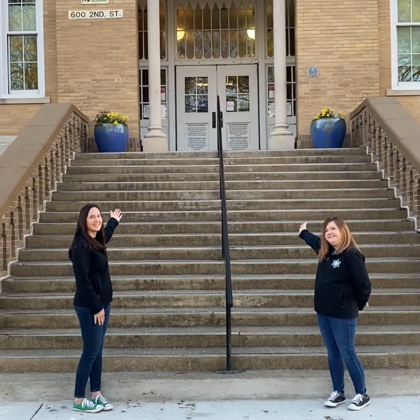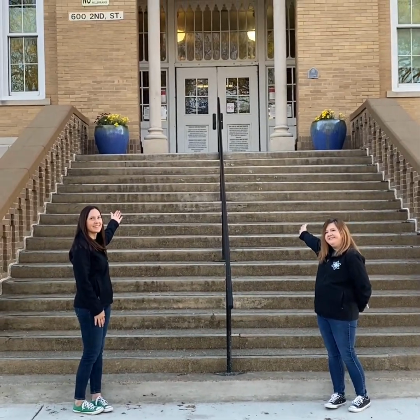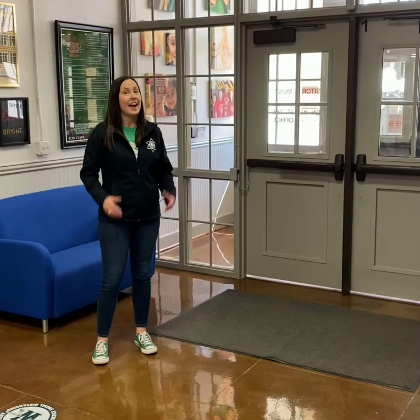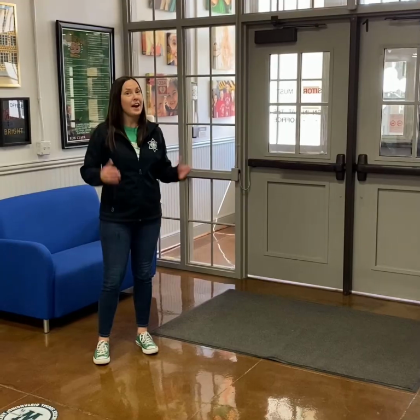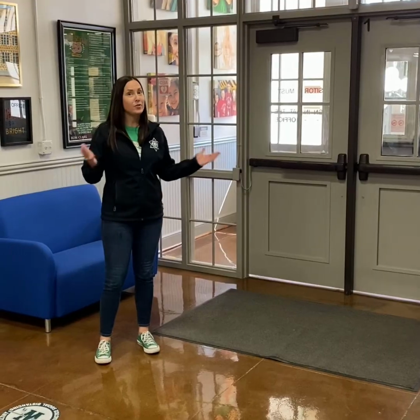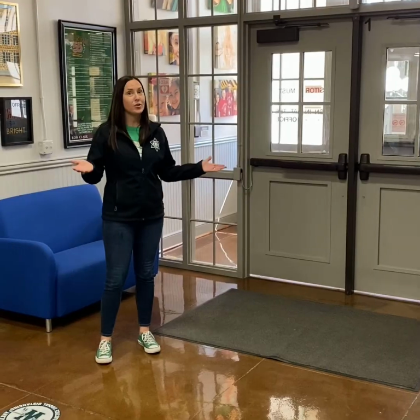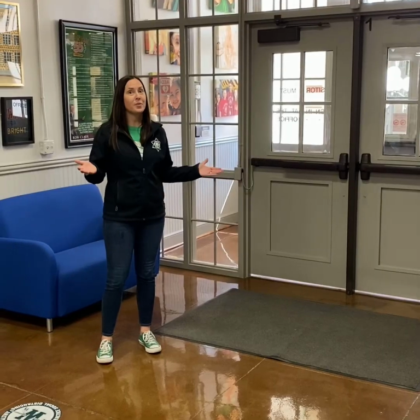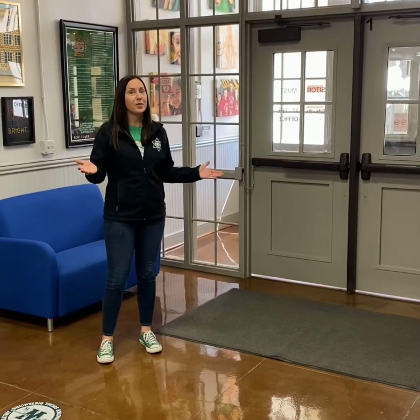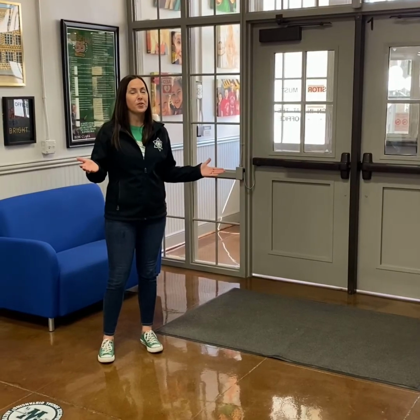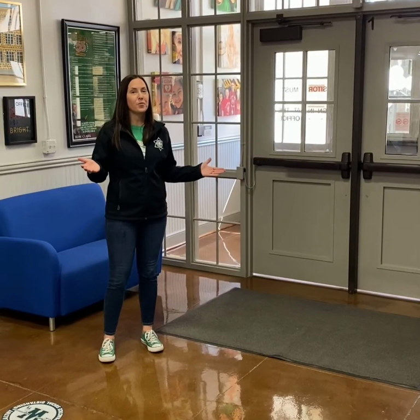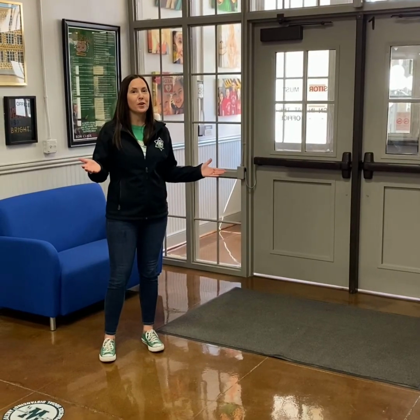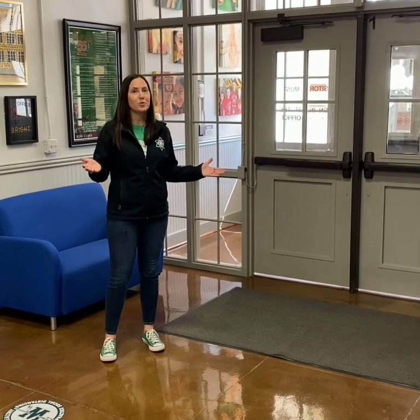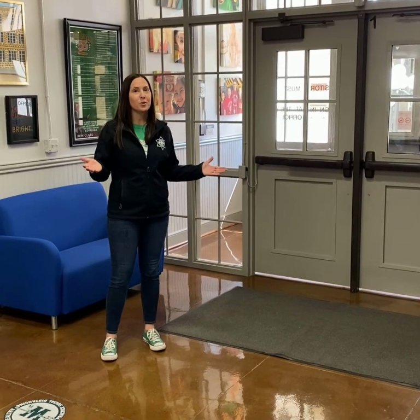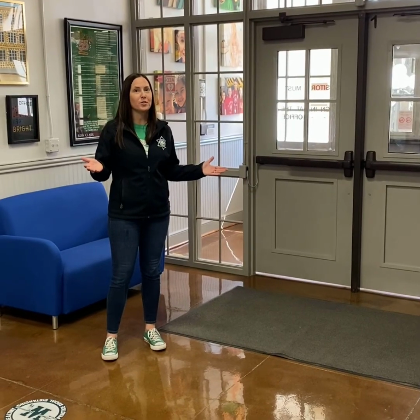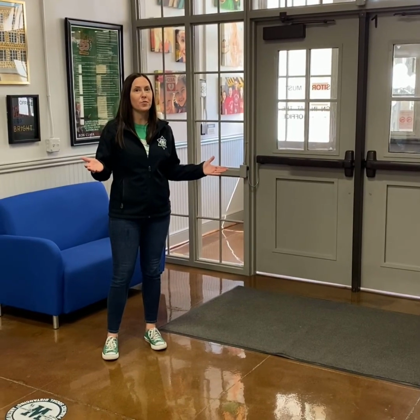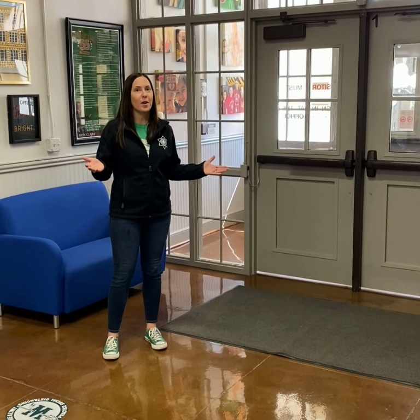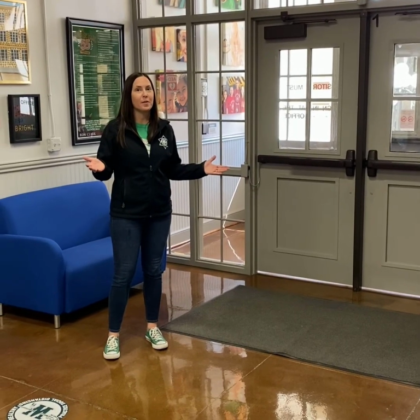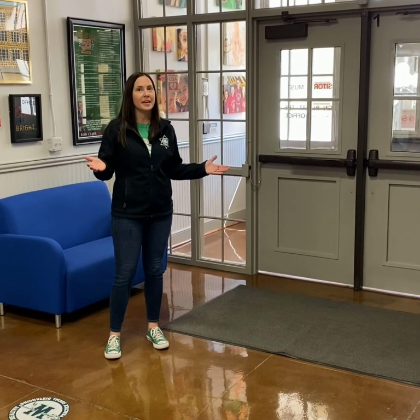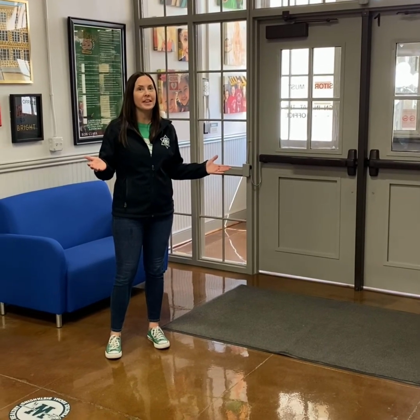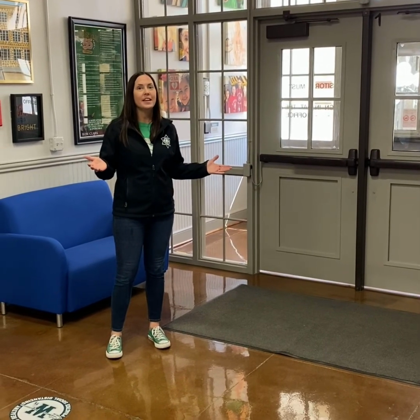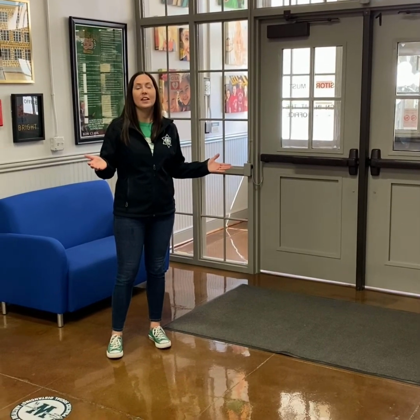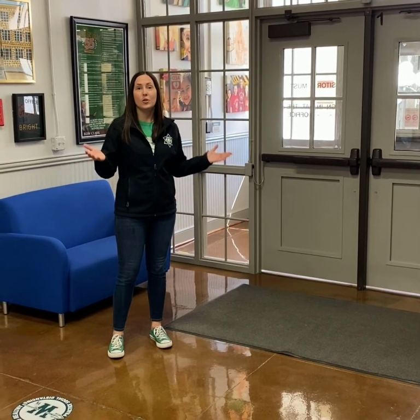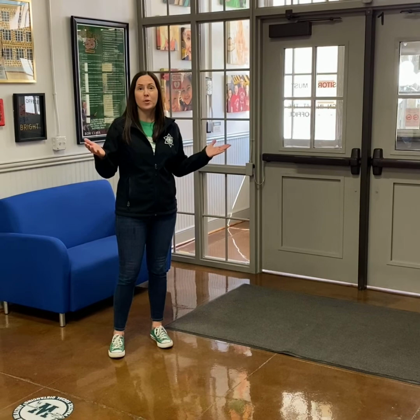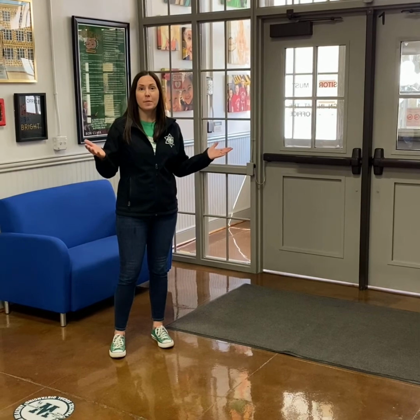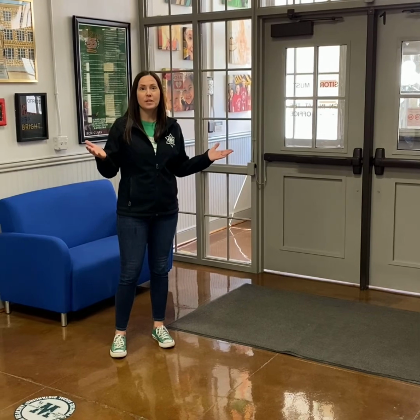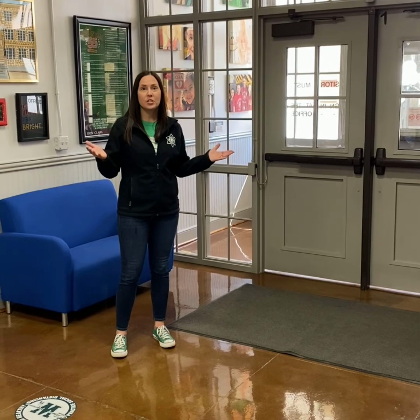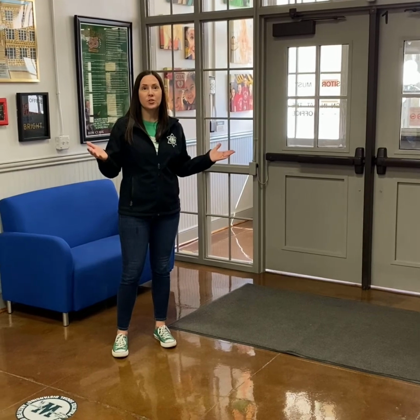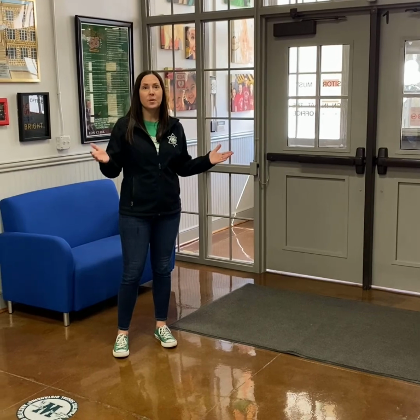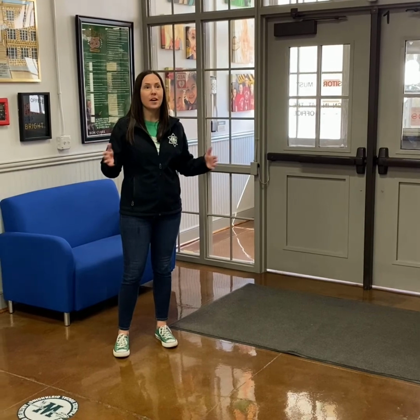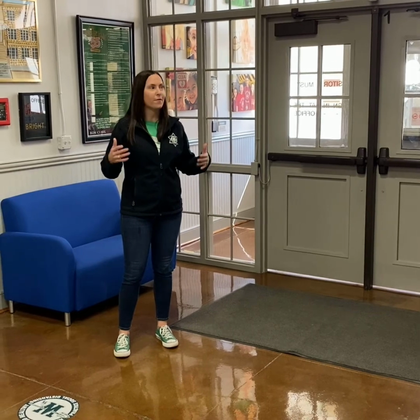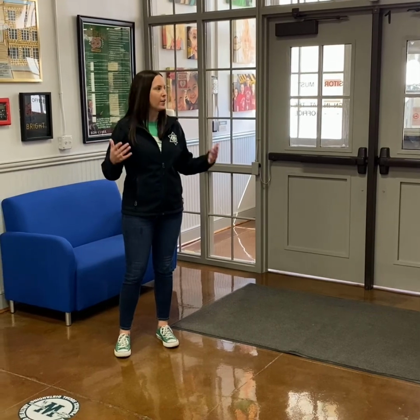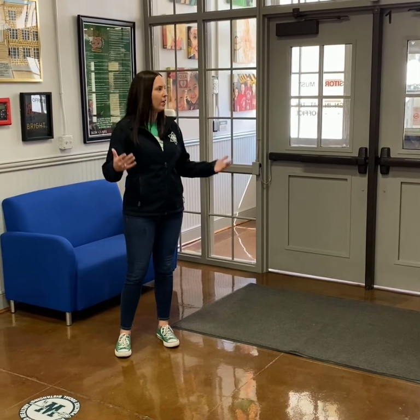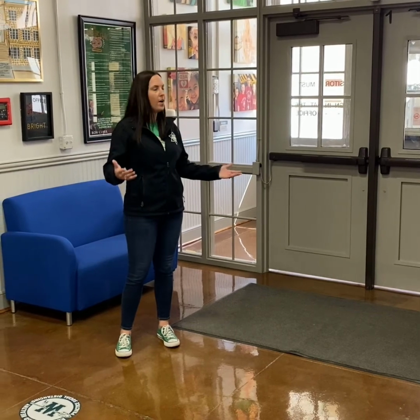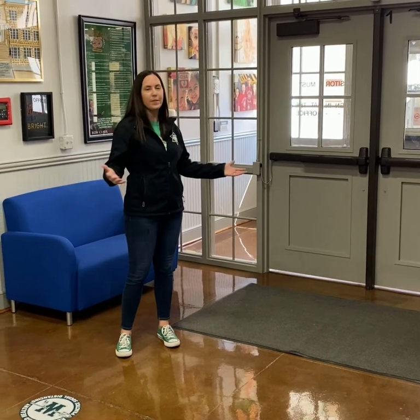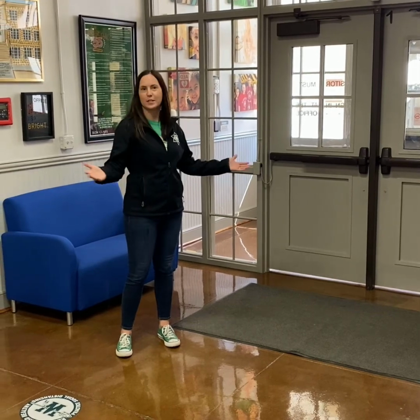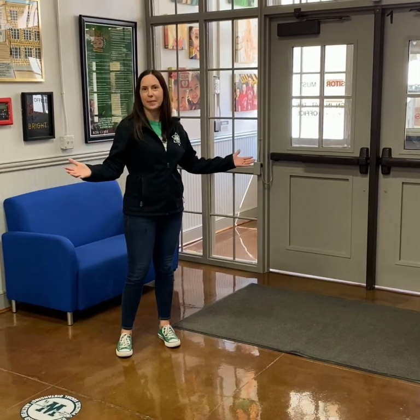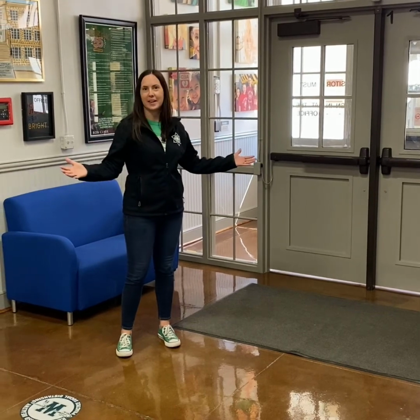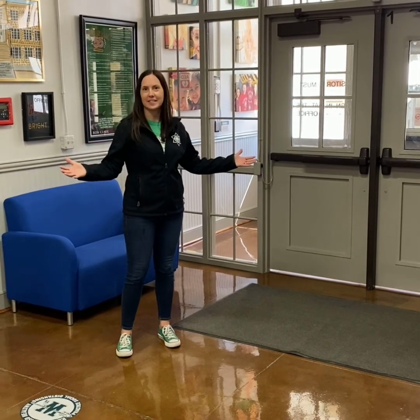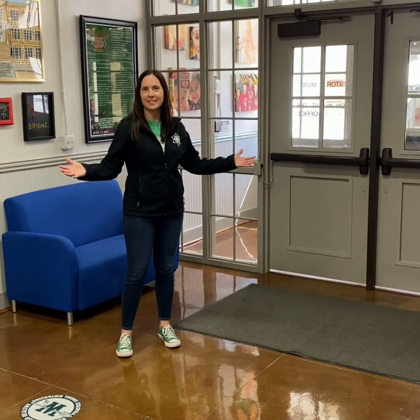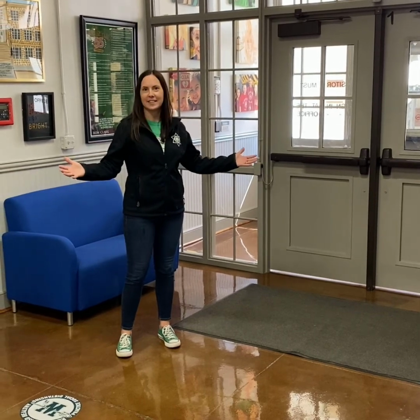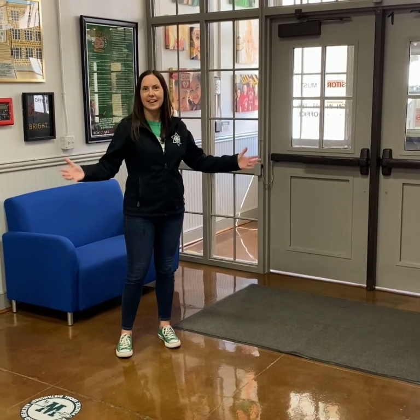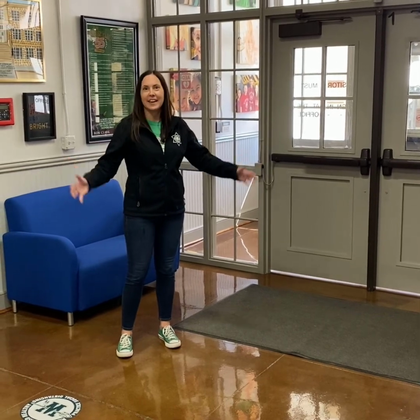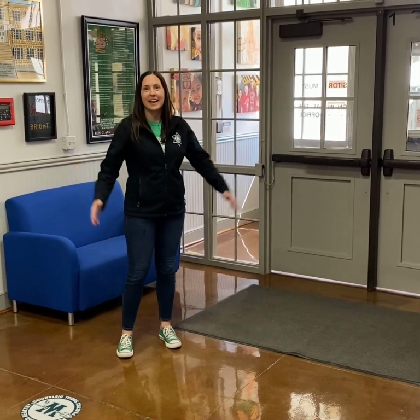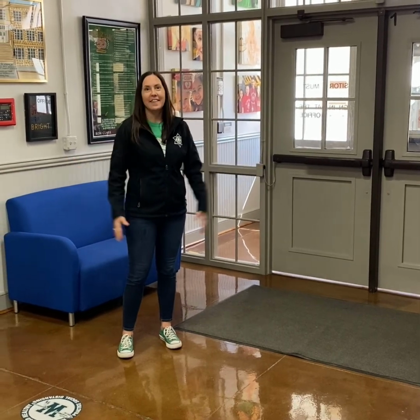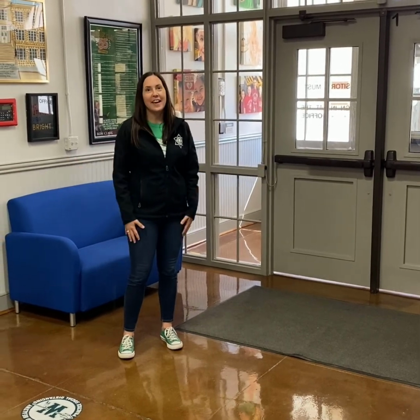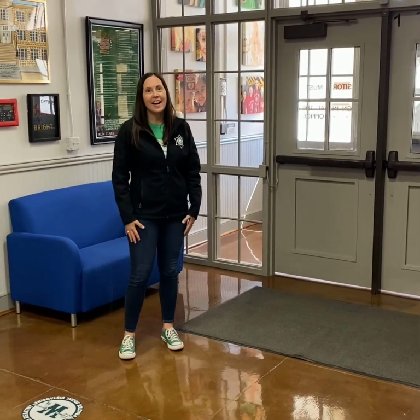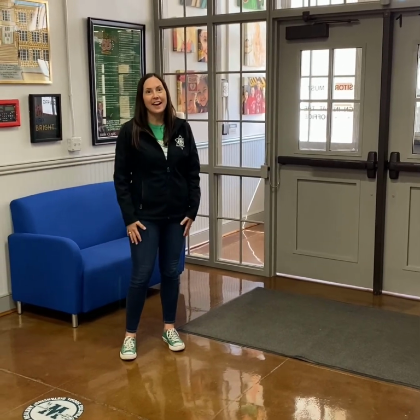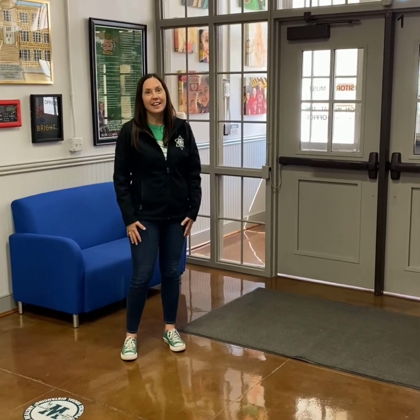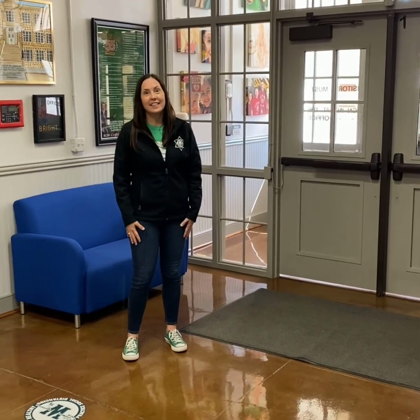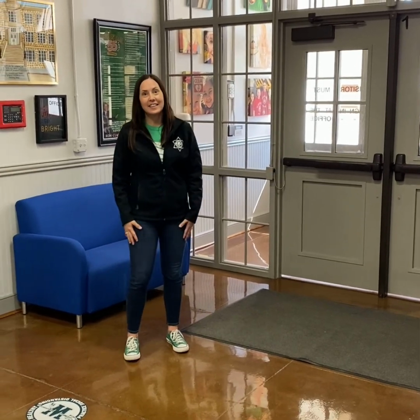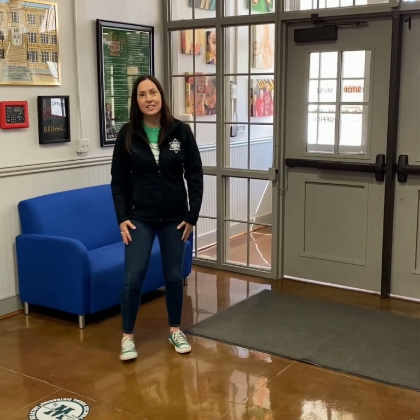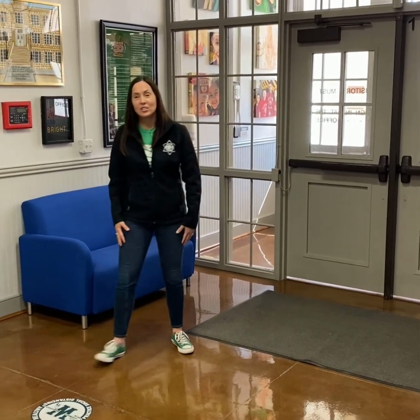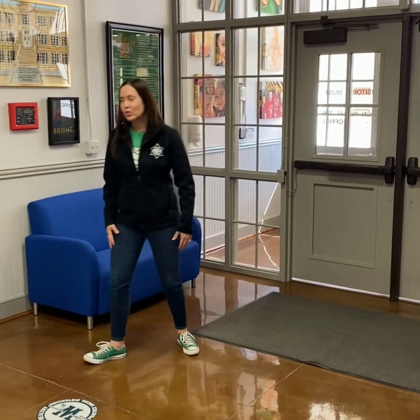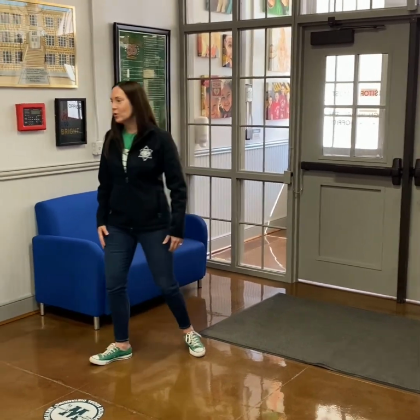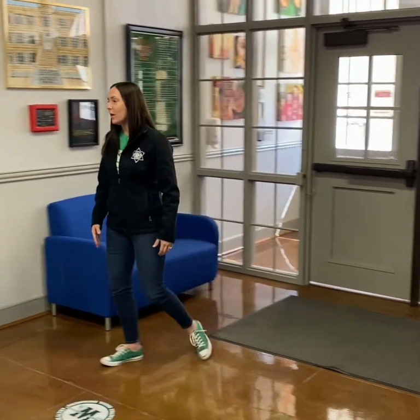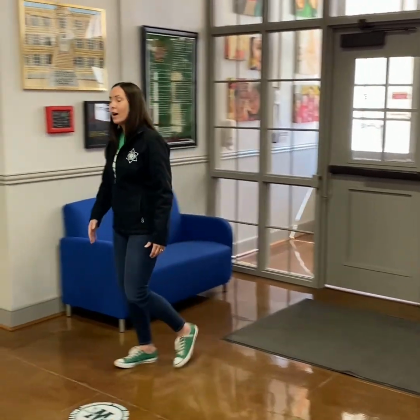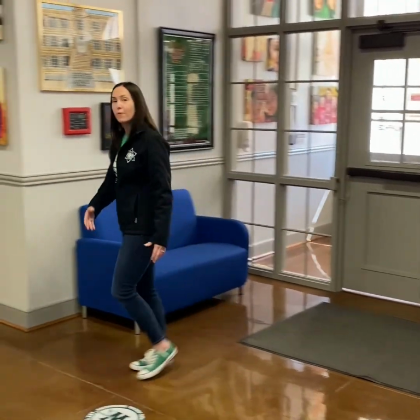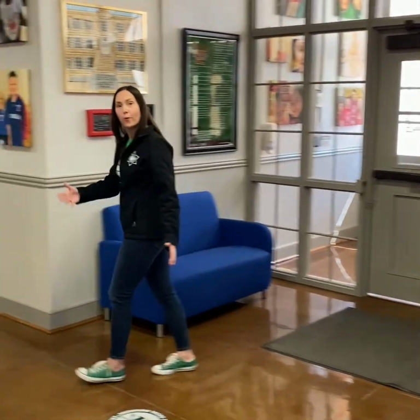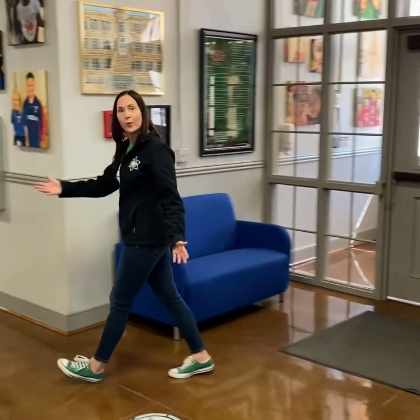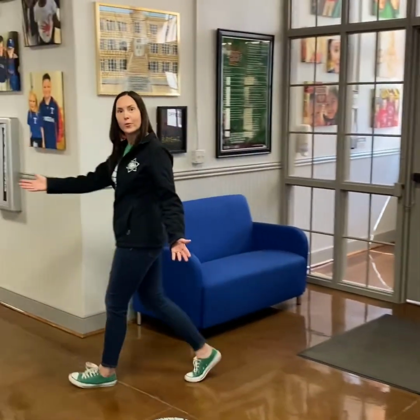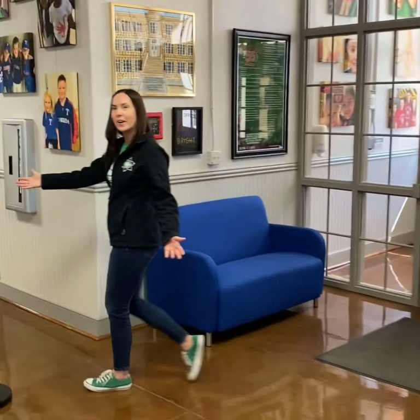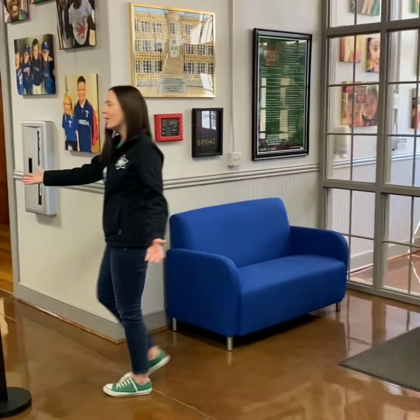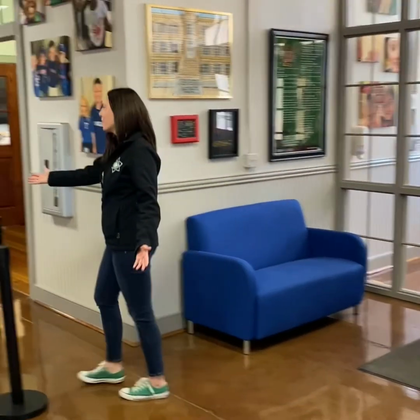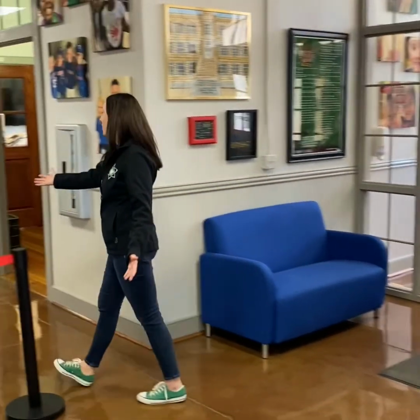After you enter the front doors of Weillman, you come into our front office space, and that leads to our fourth grade hallway.